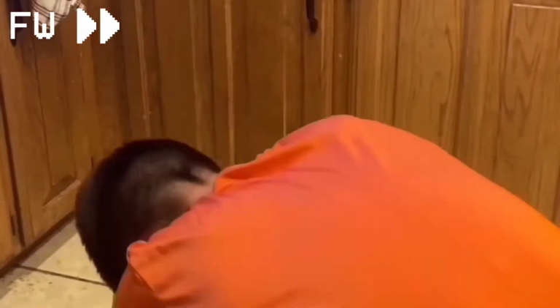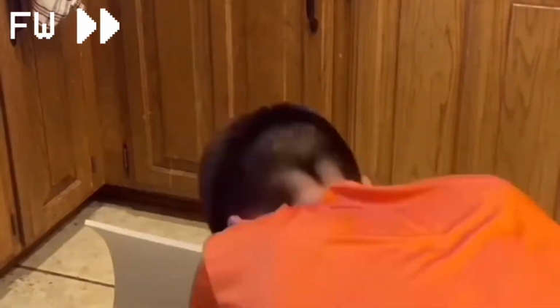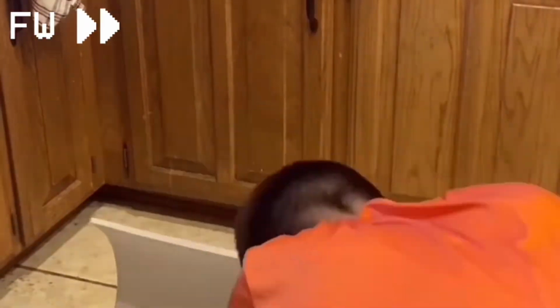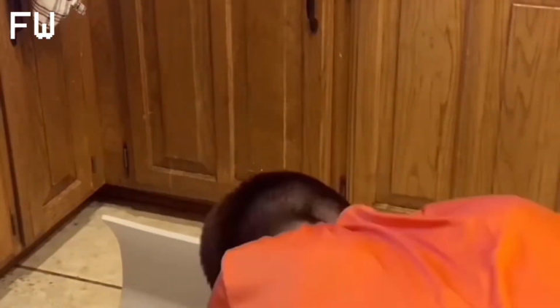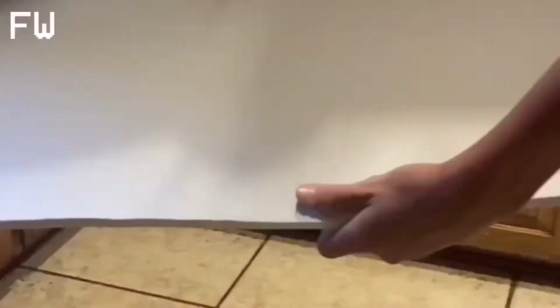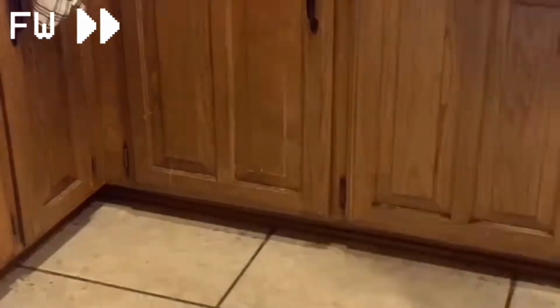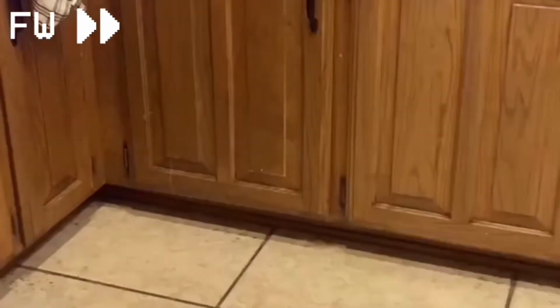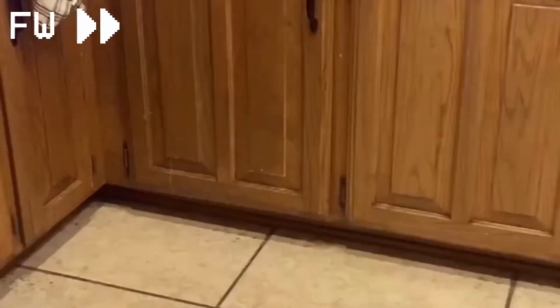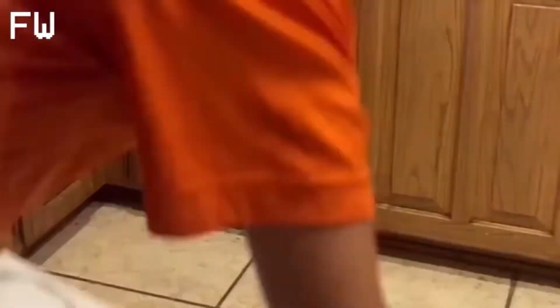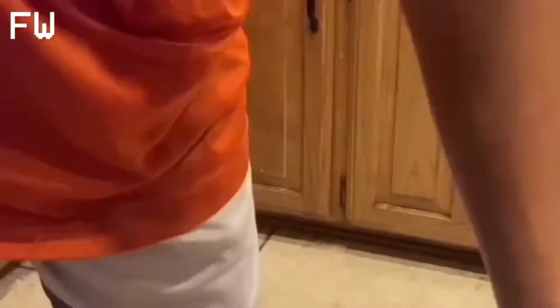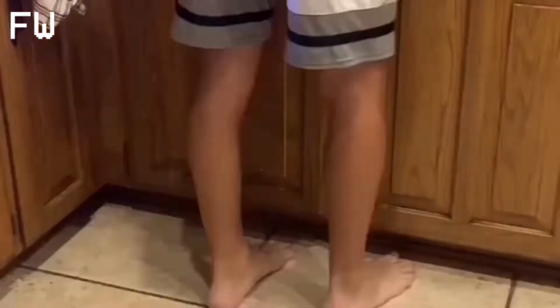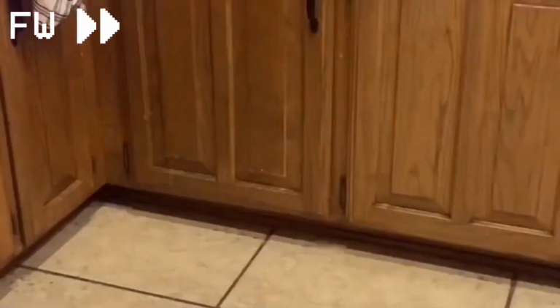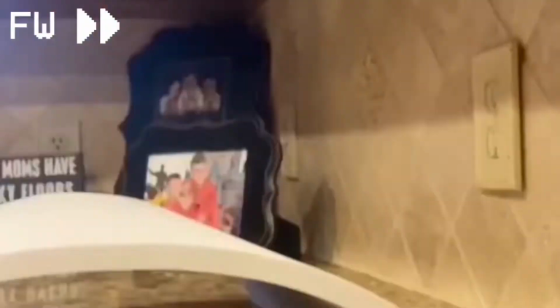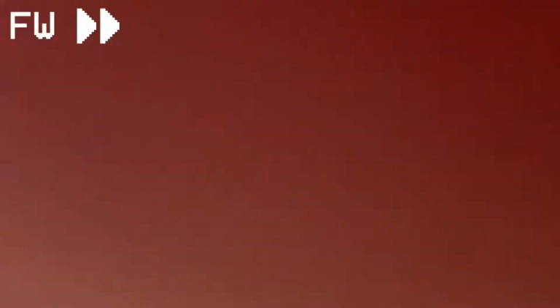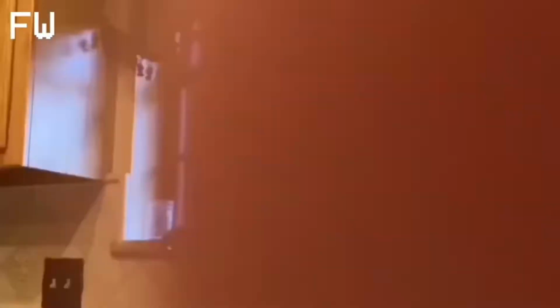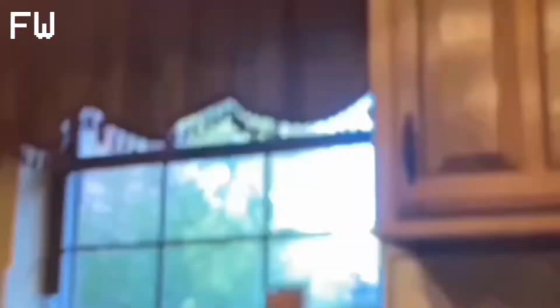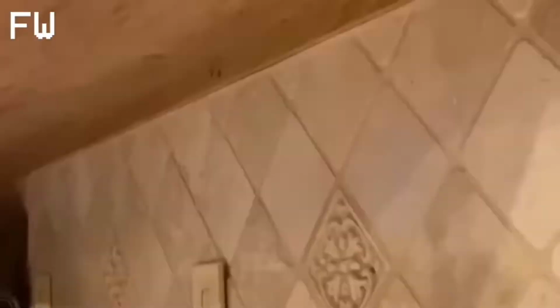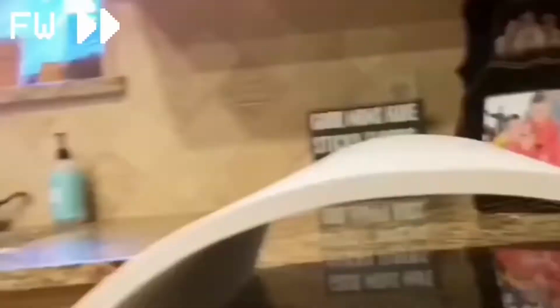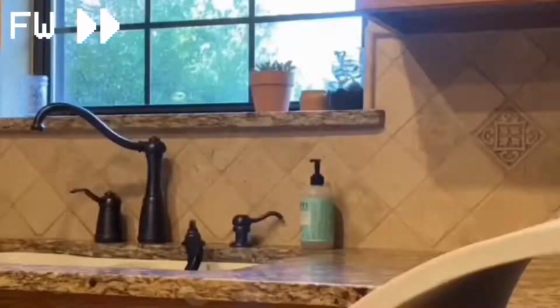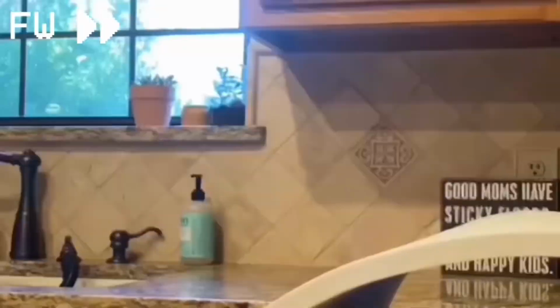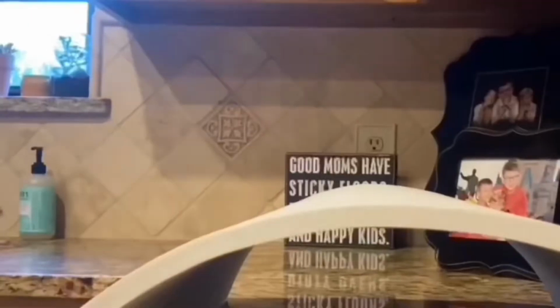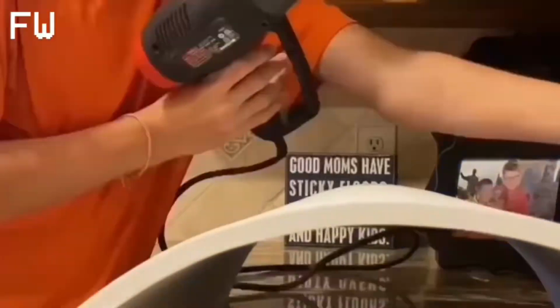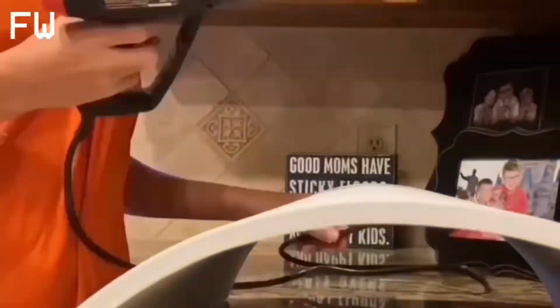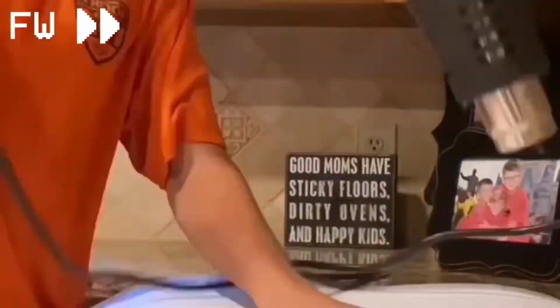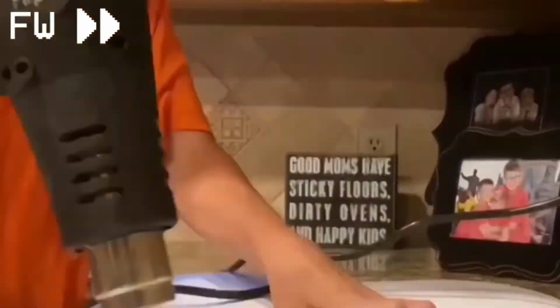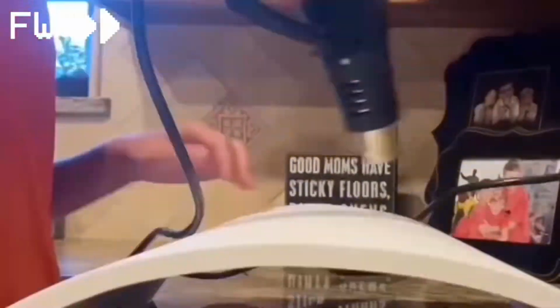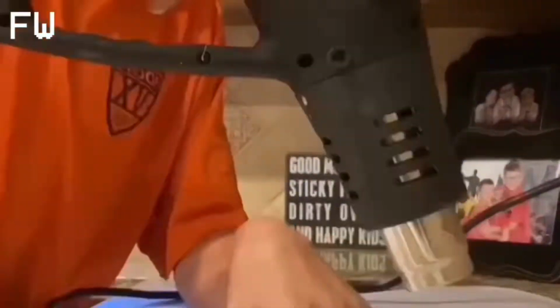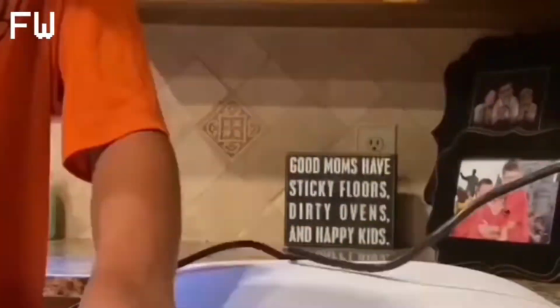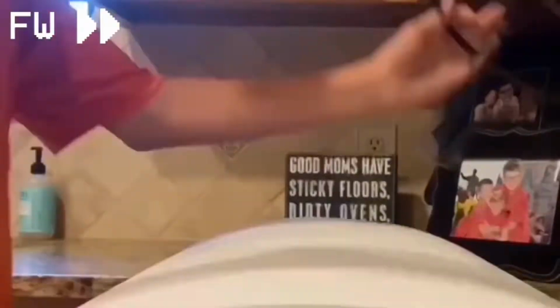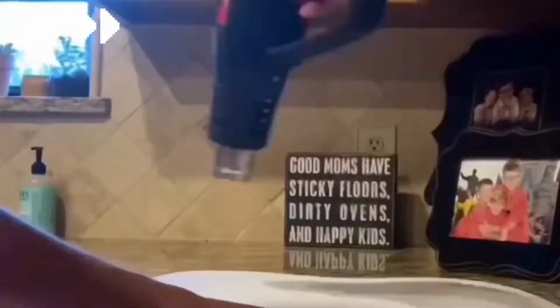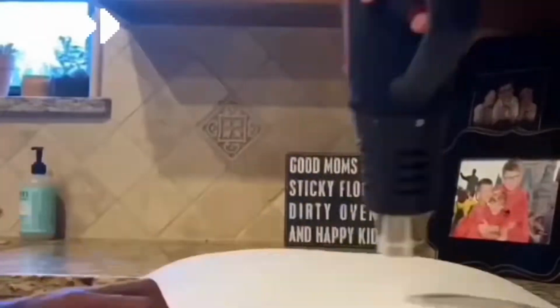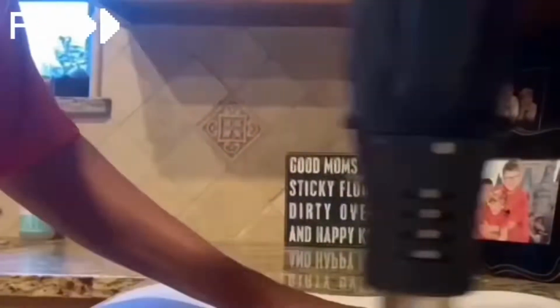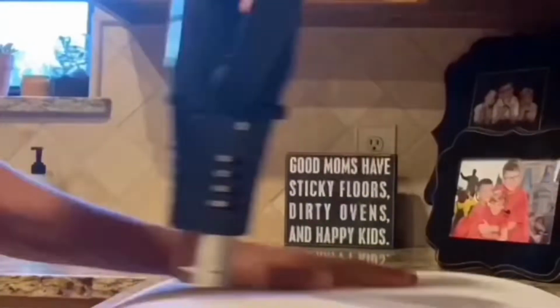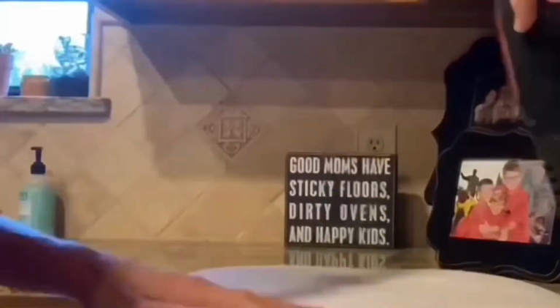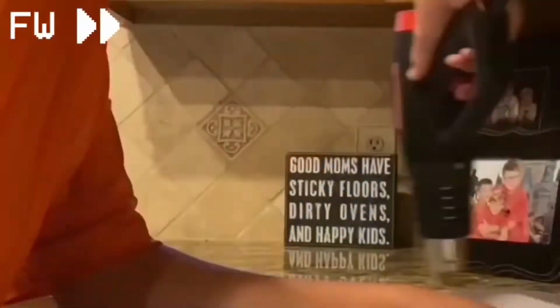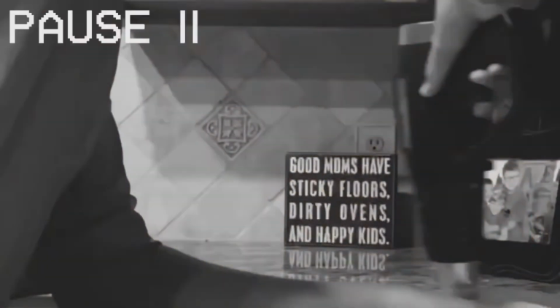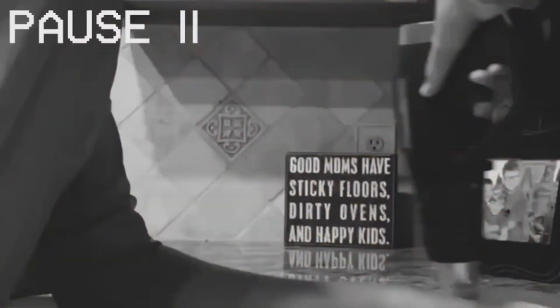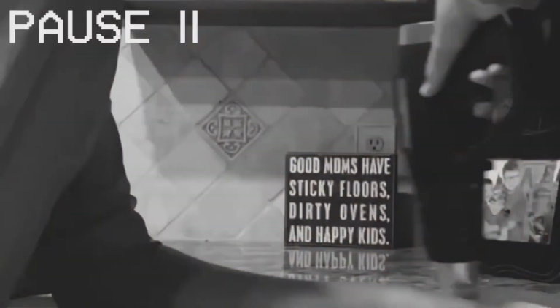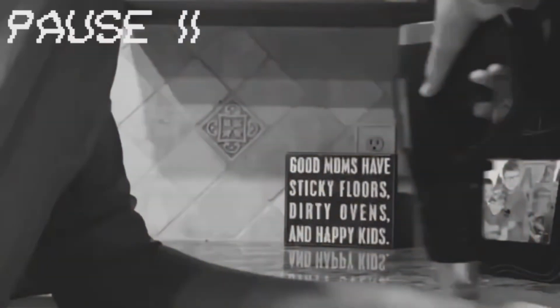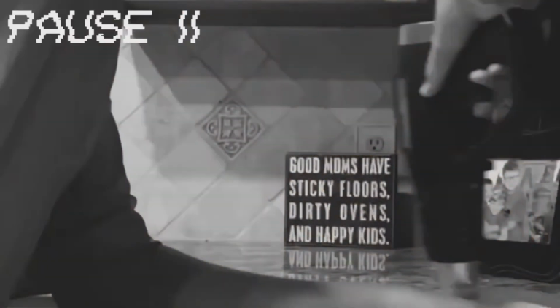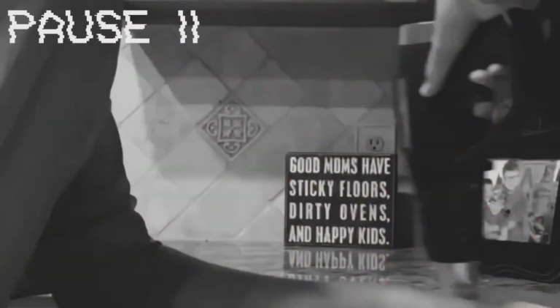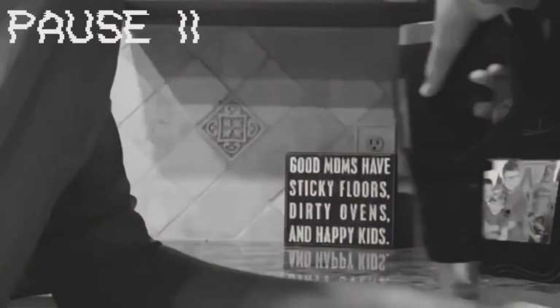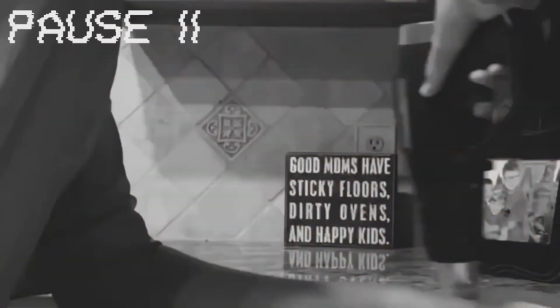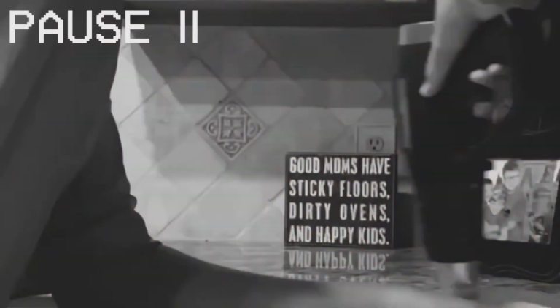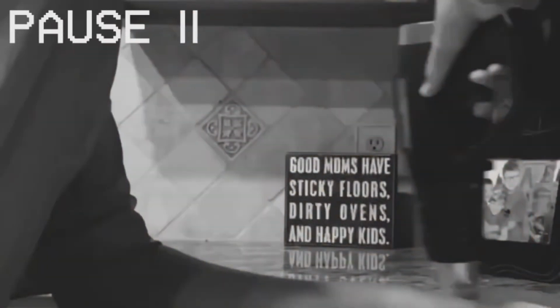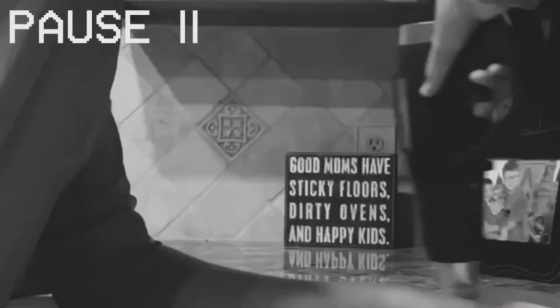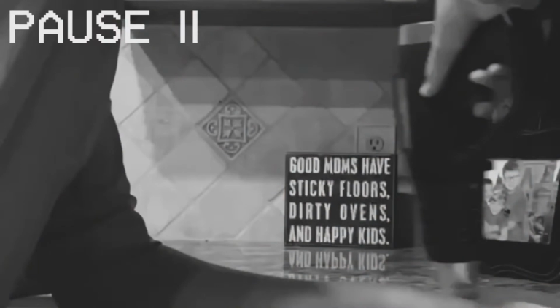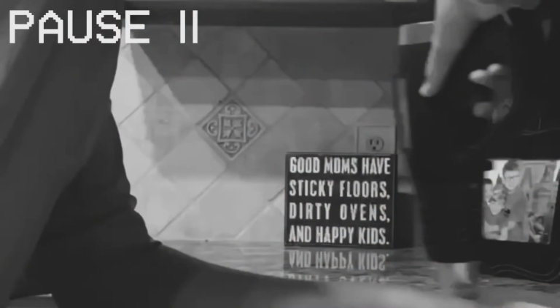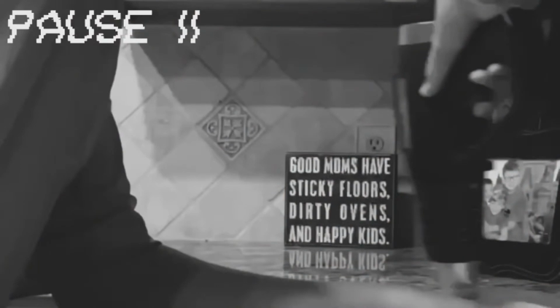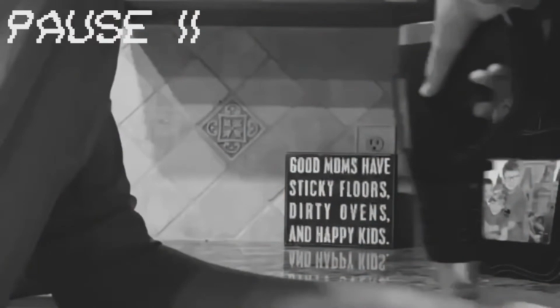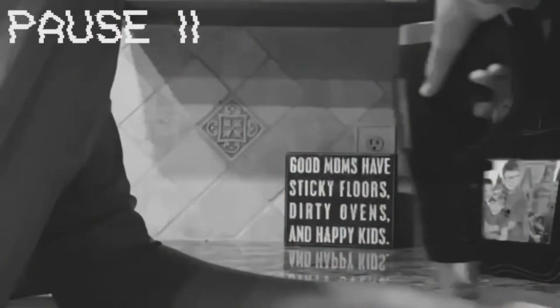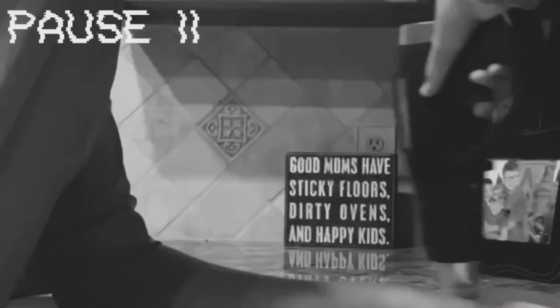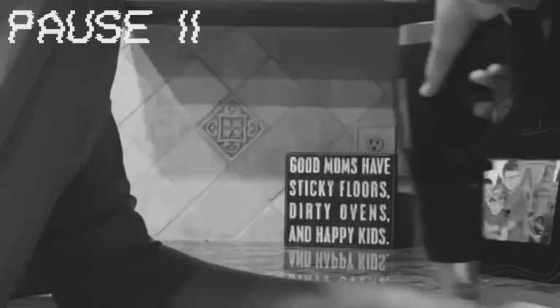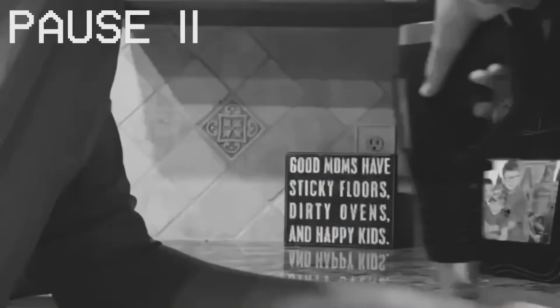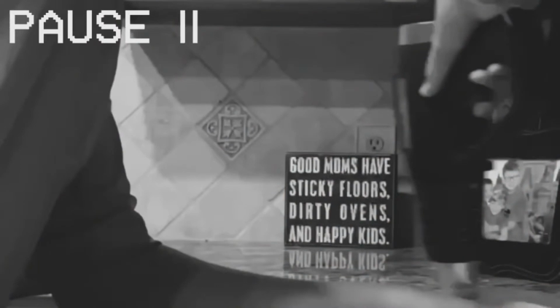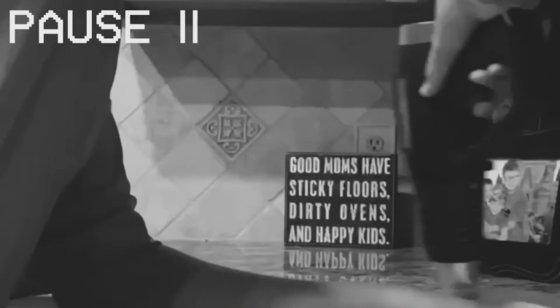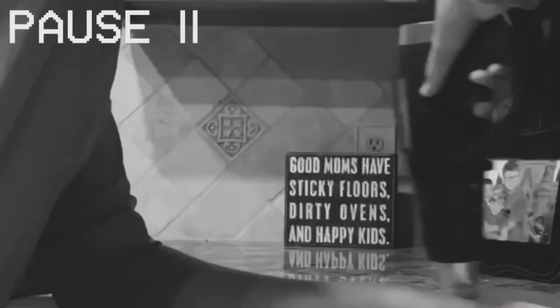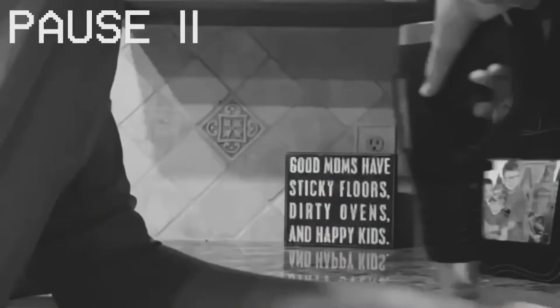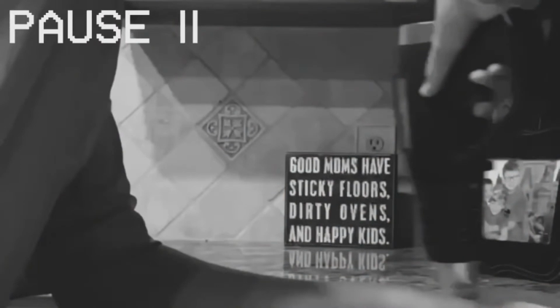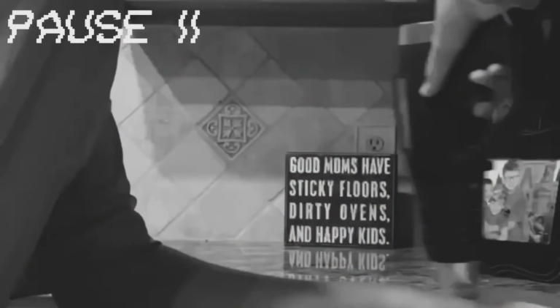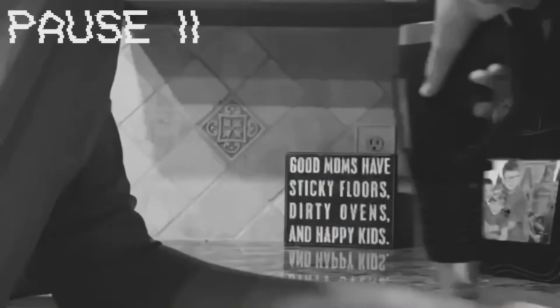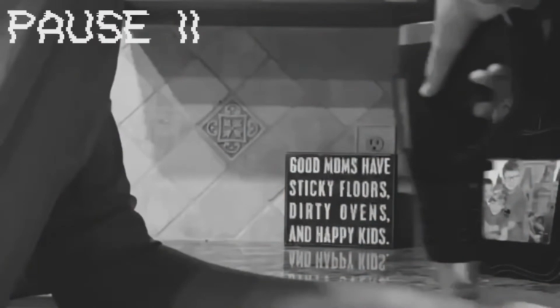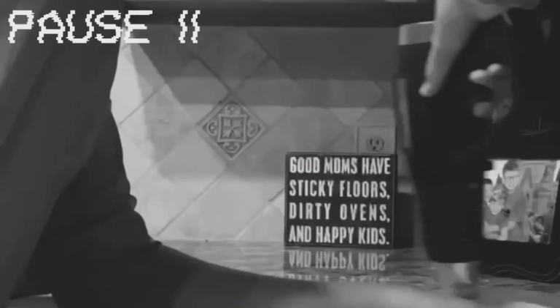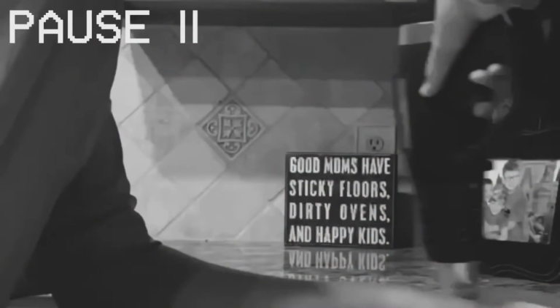Hello everybody and welcome to episode 3 of Making My Mando Armor. Today I'll be painting it and shaping my armor.